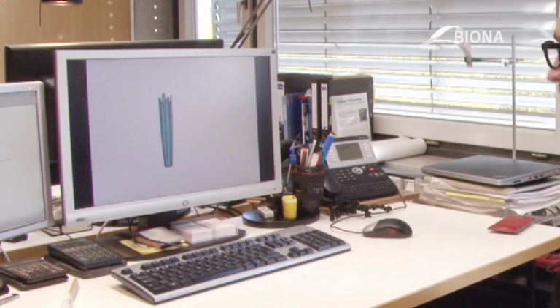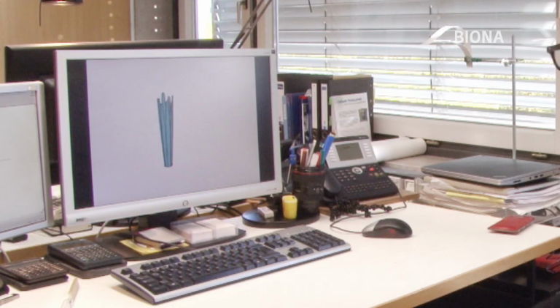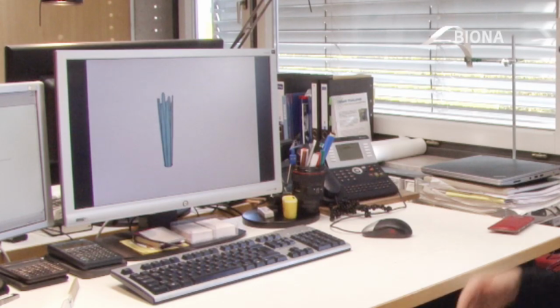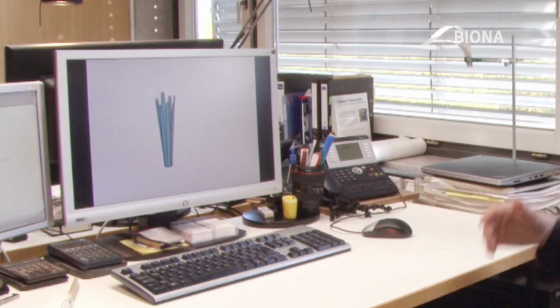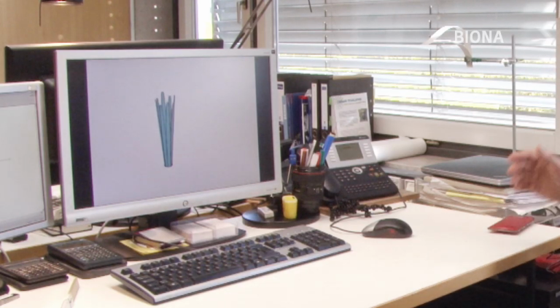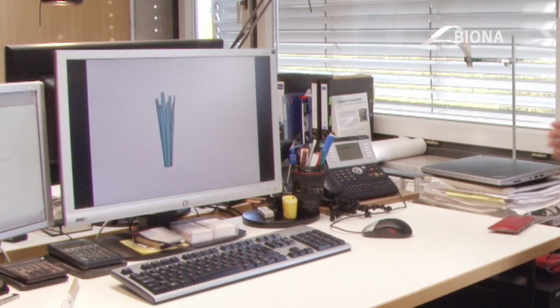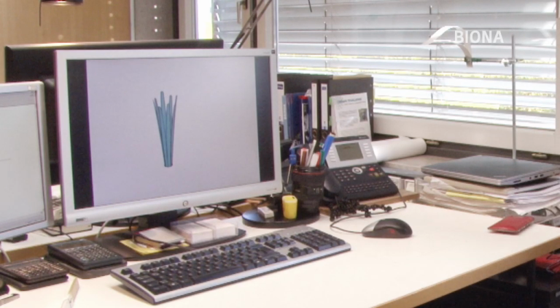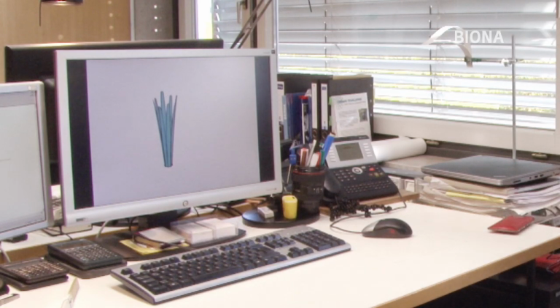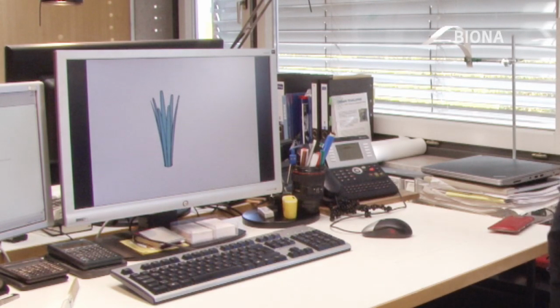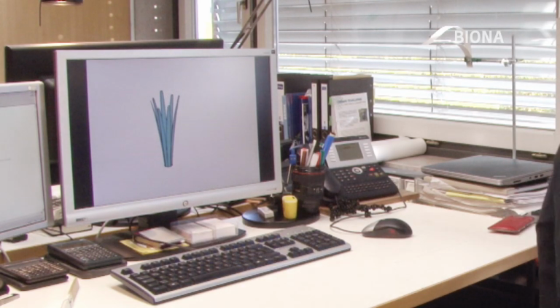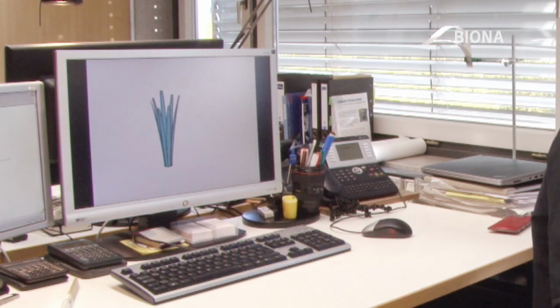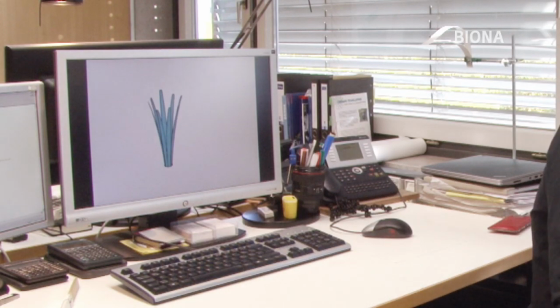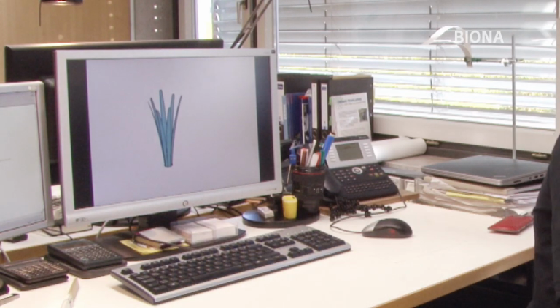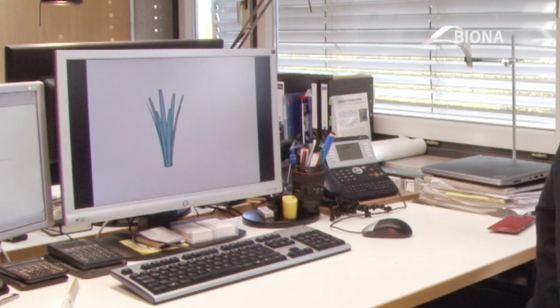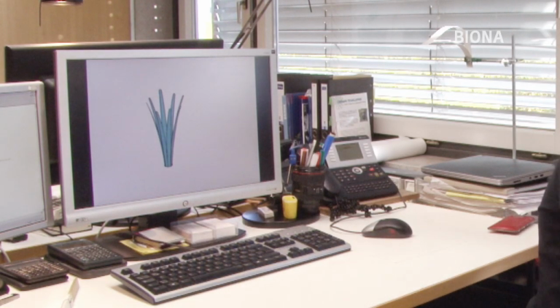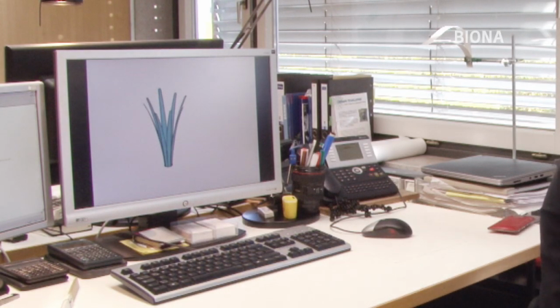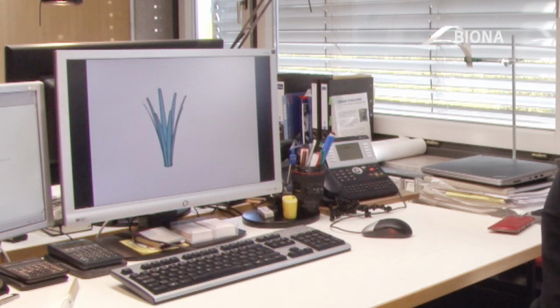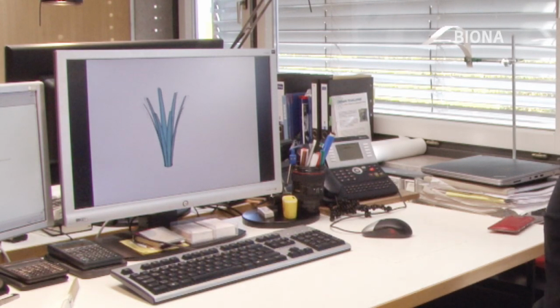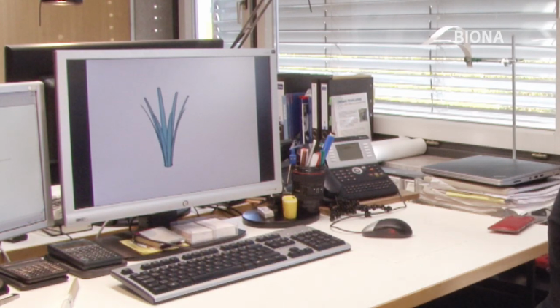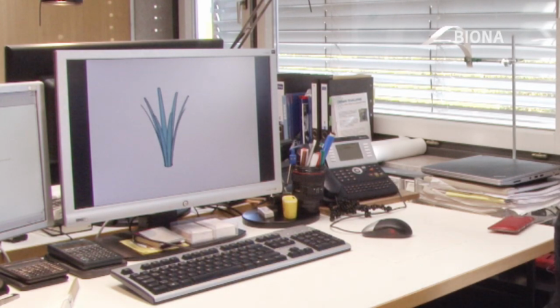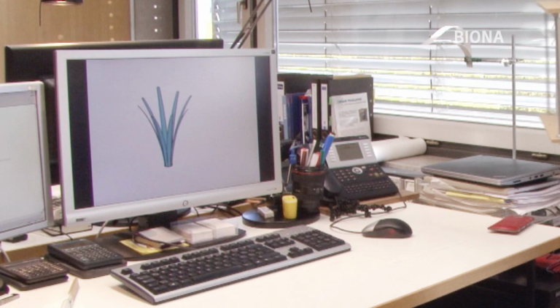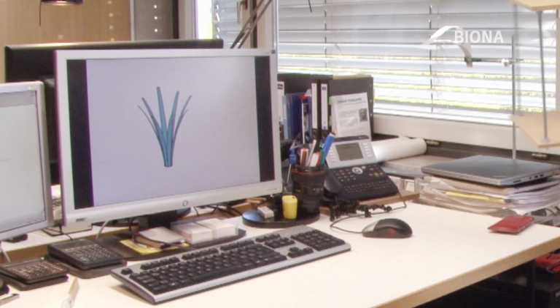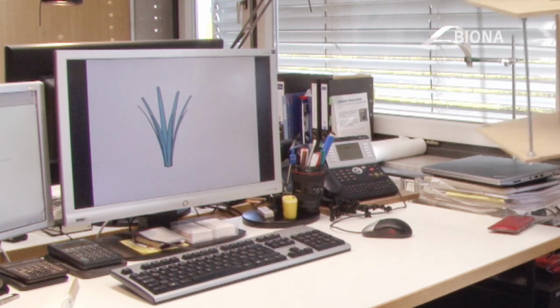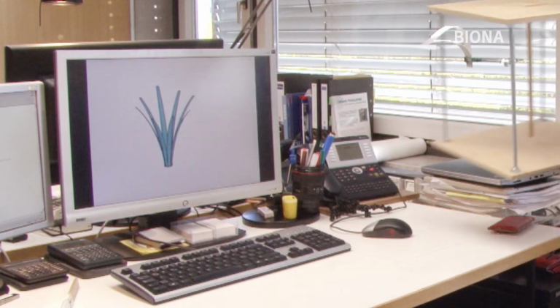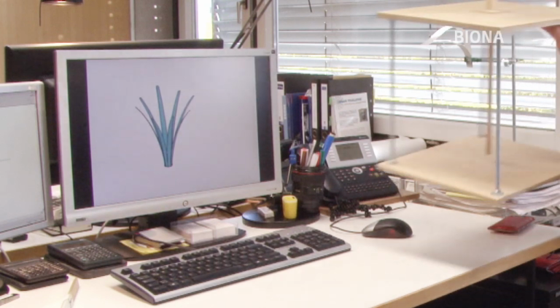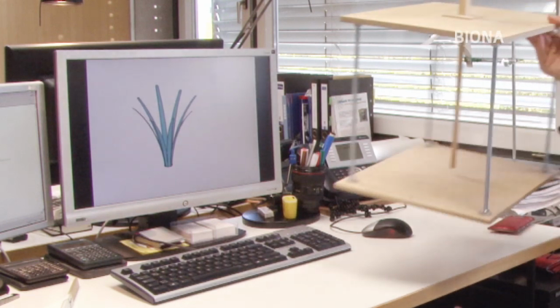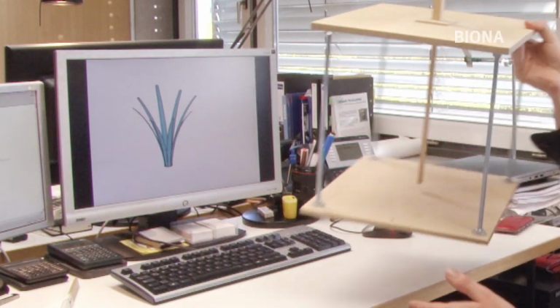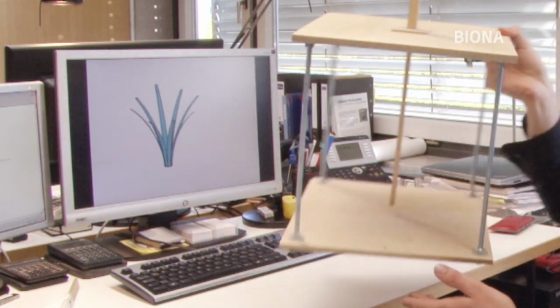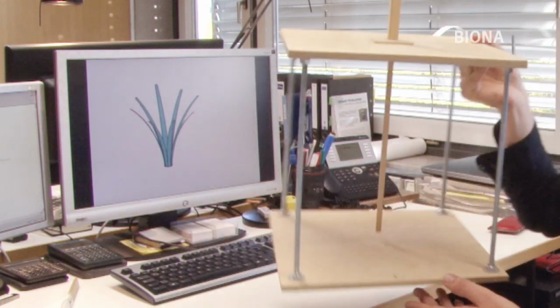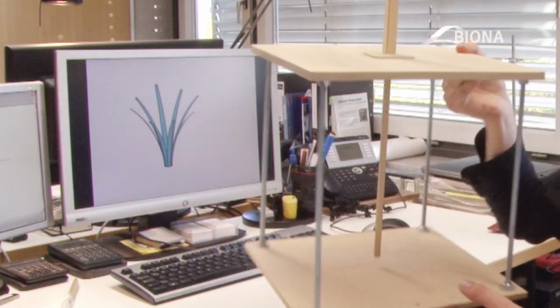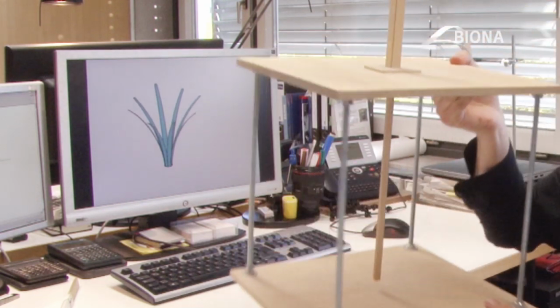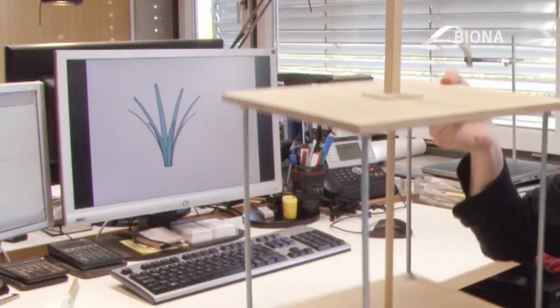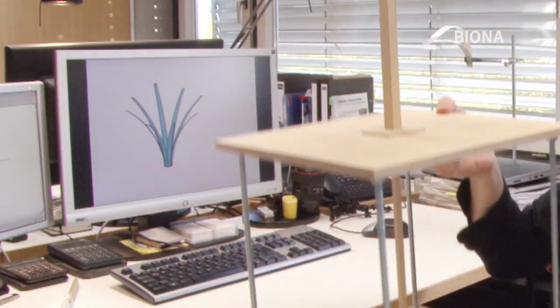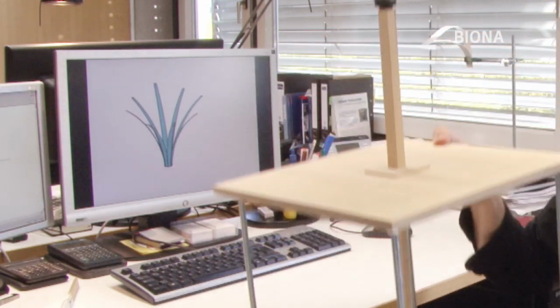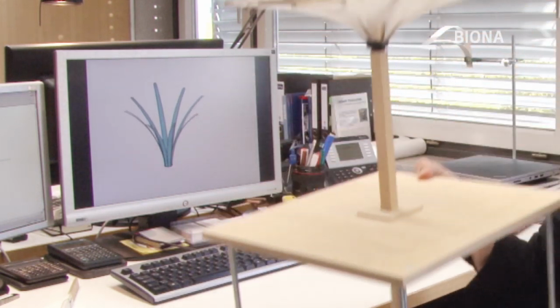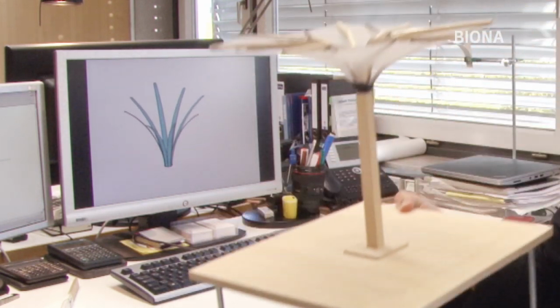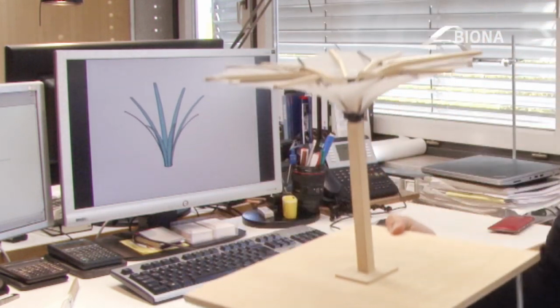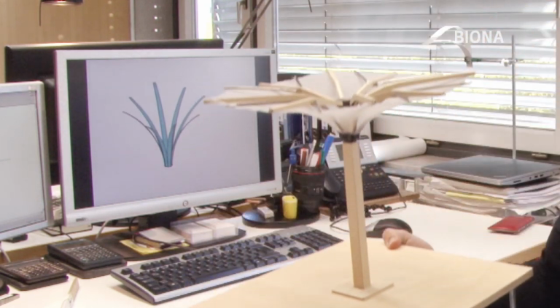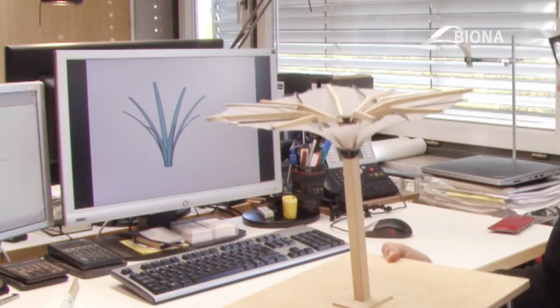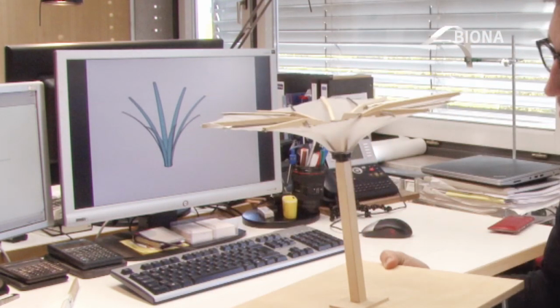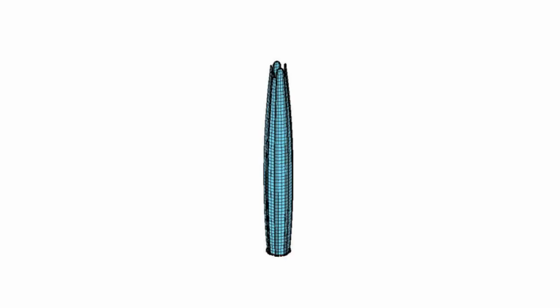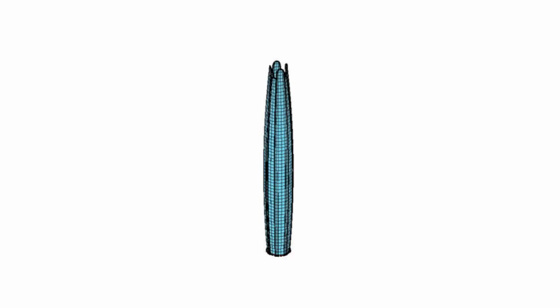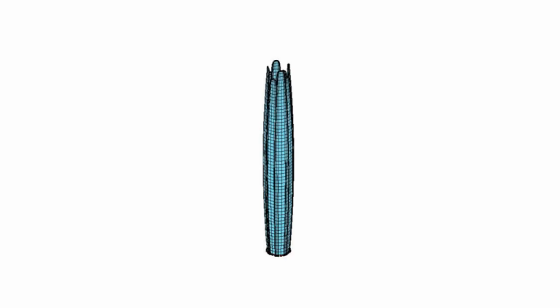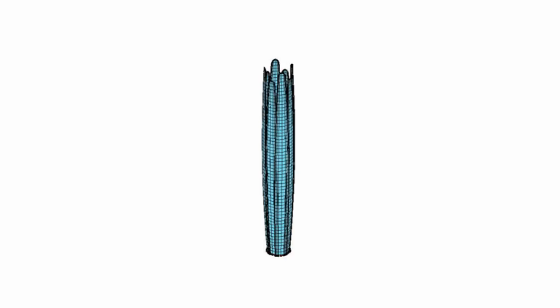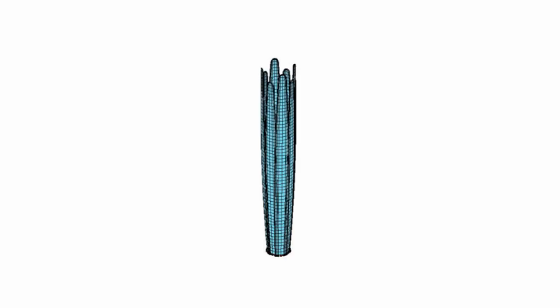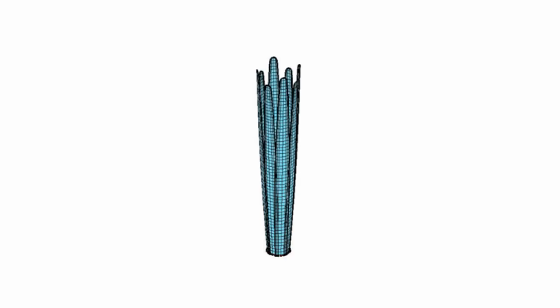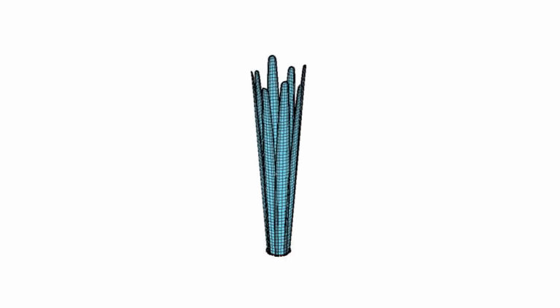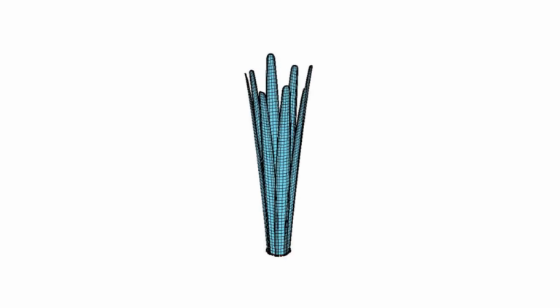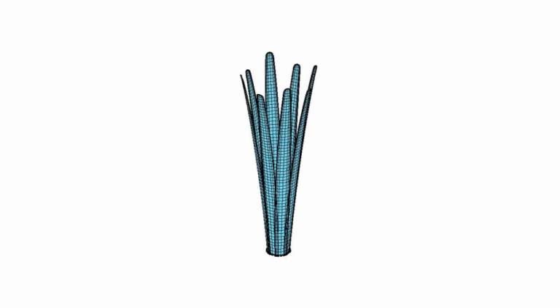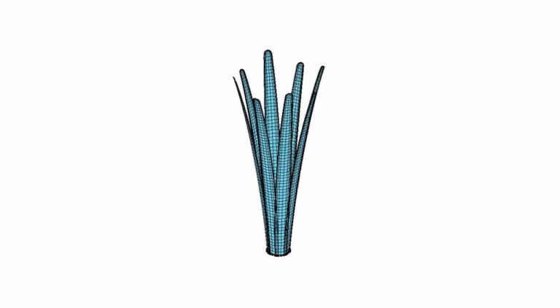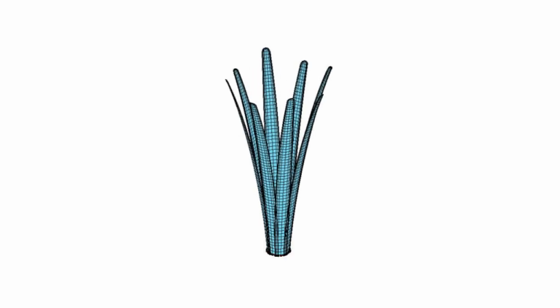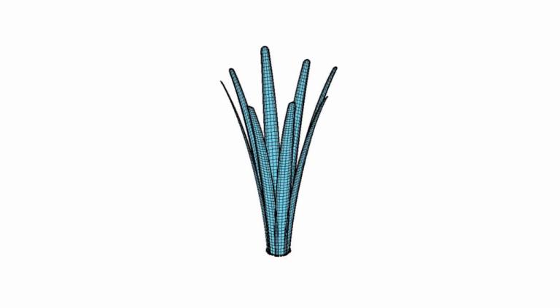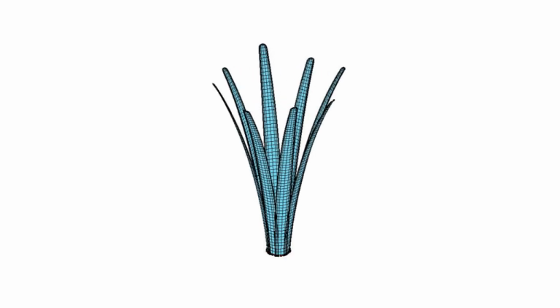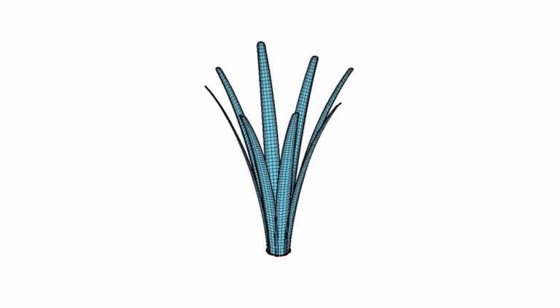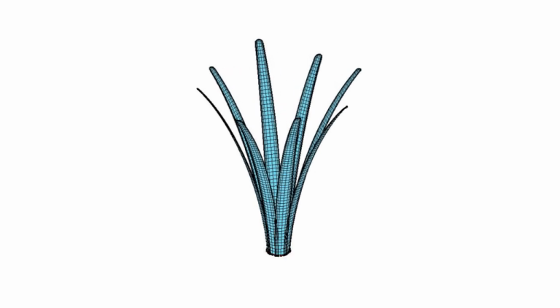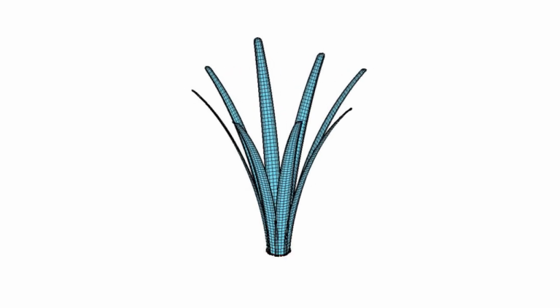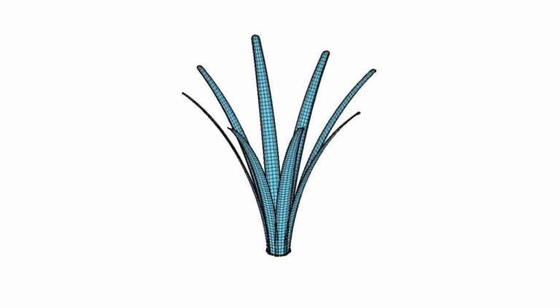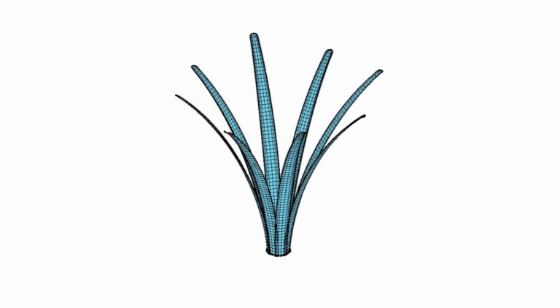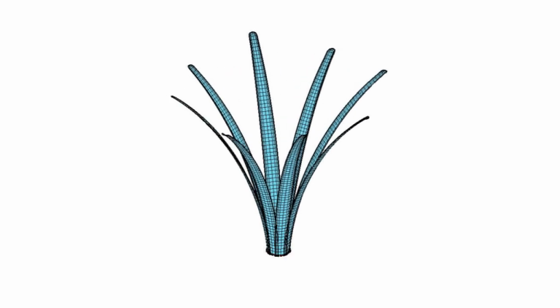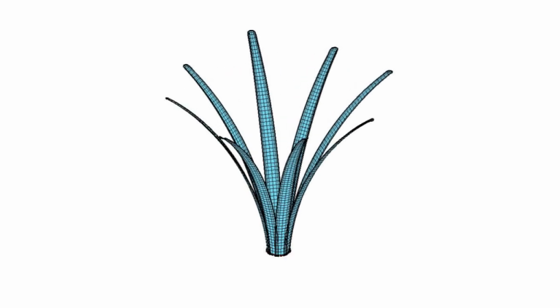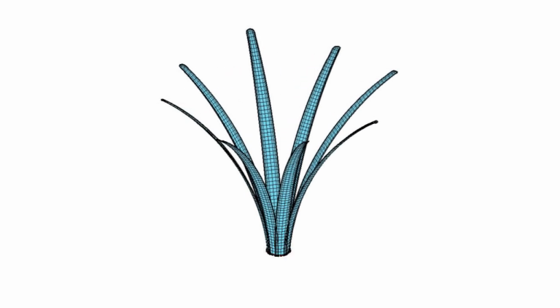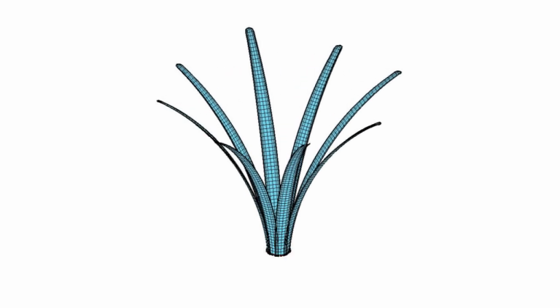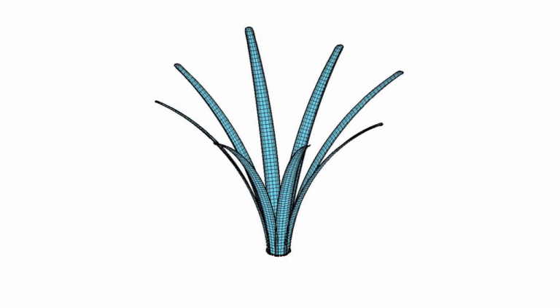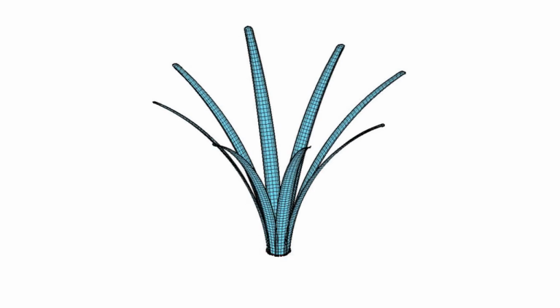In den Büros der Uni Stuttgart wird unterdessen schon an der nächsten Idee gearbeitet: einem Sonnenschirm nach dem Vorbild der Lilie.